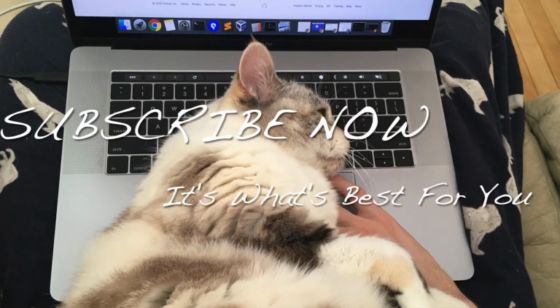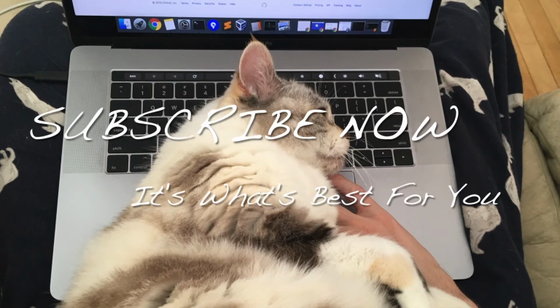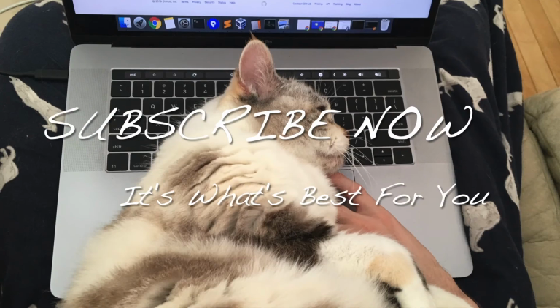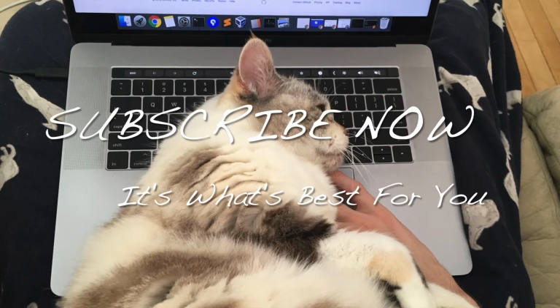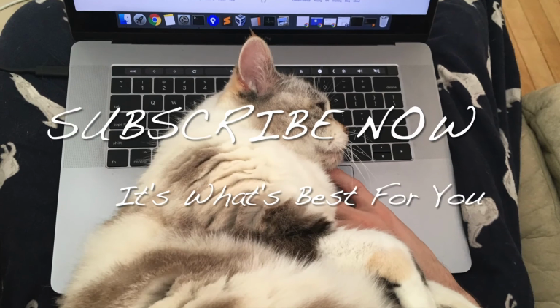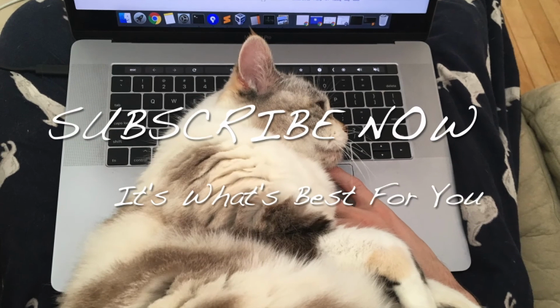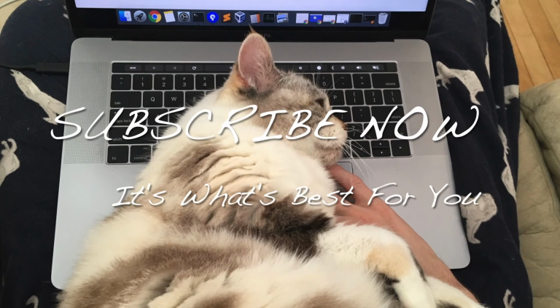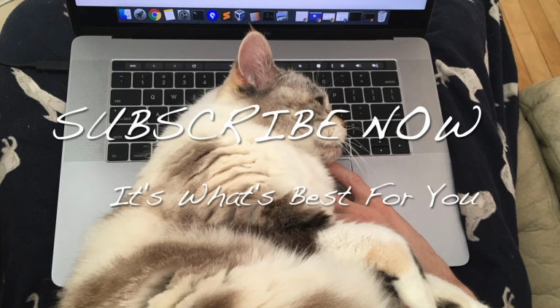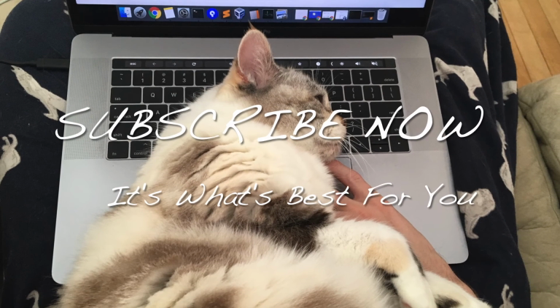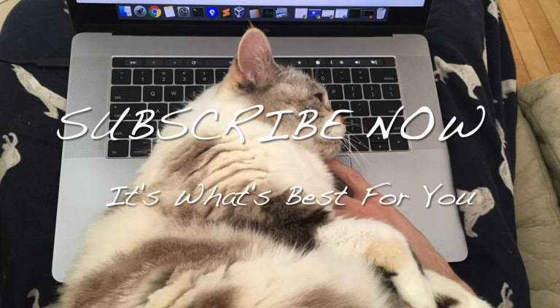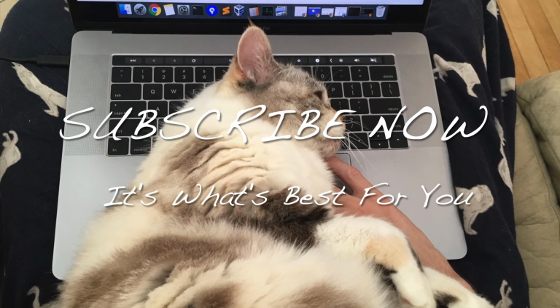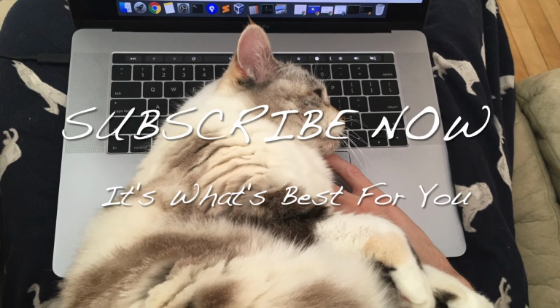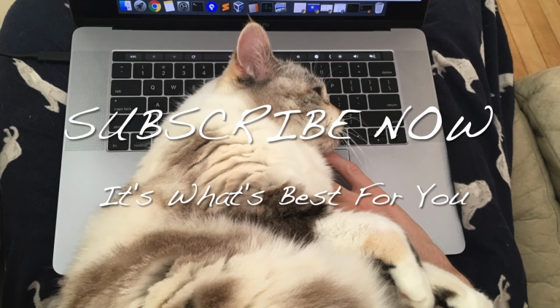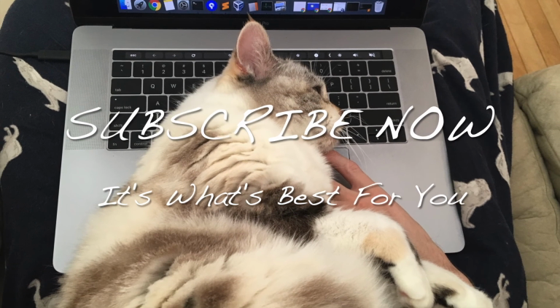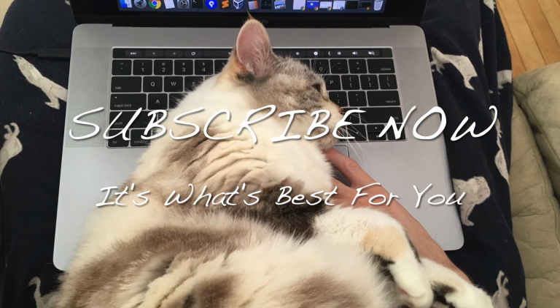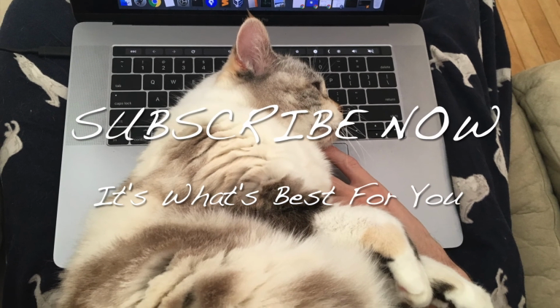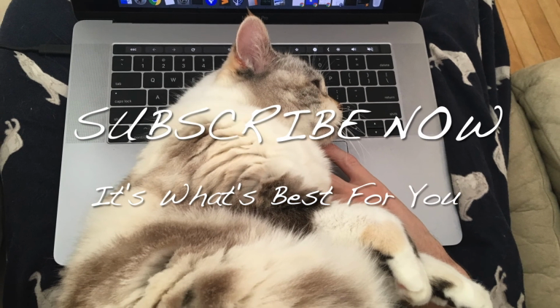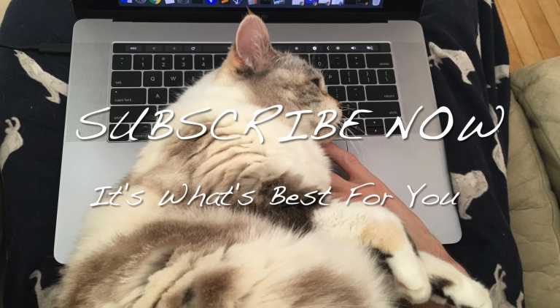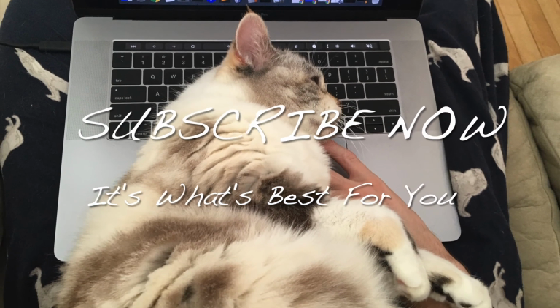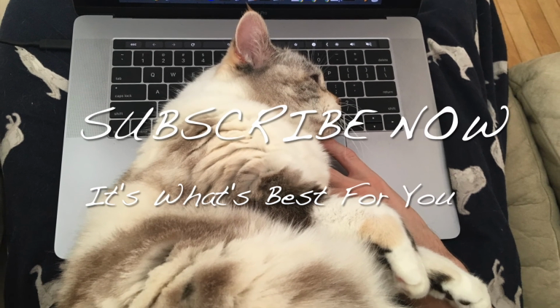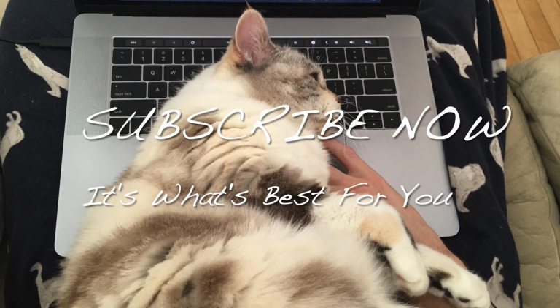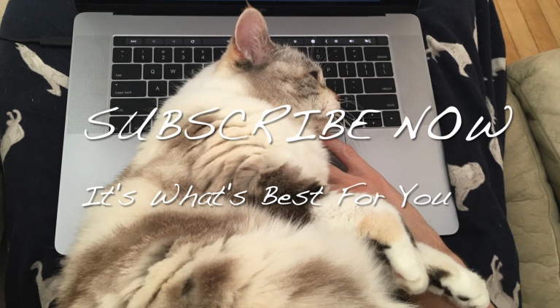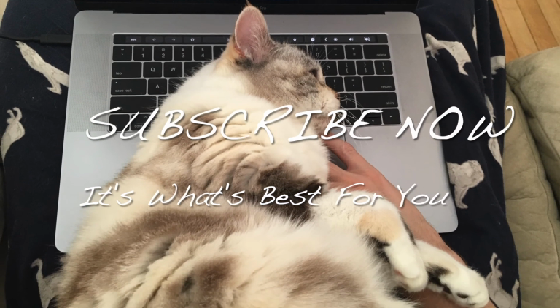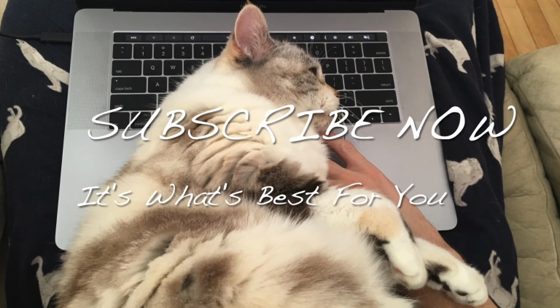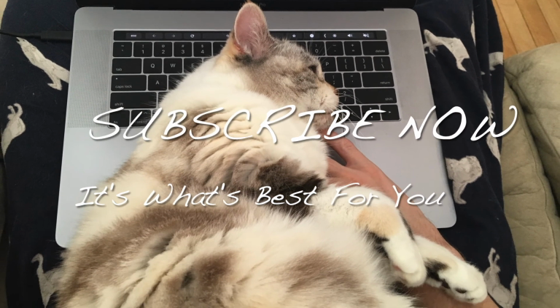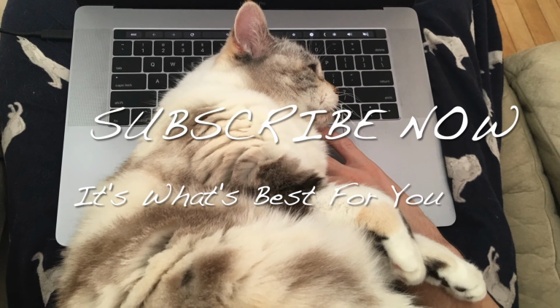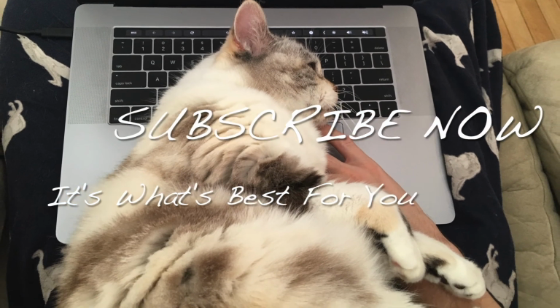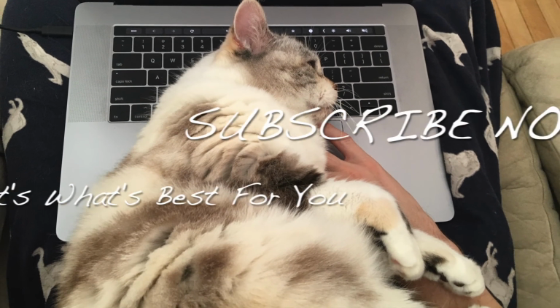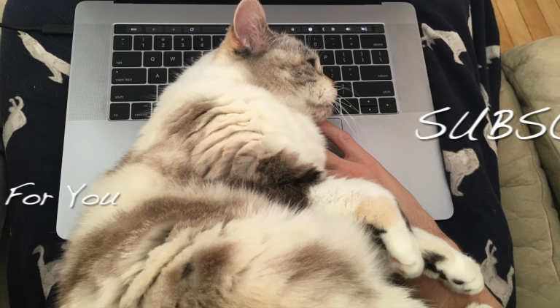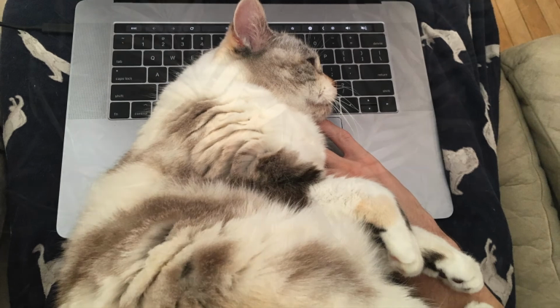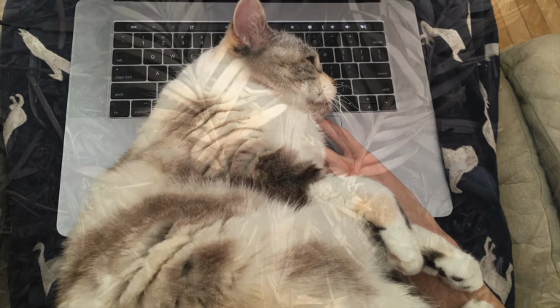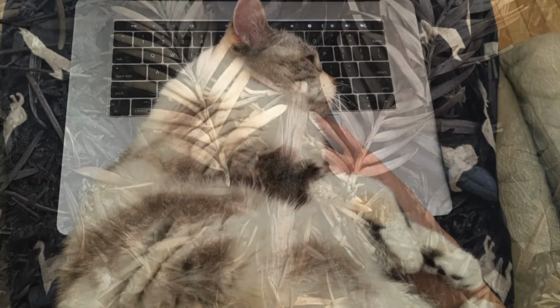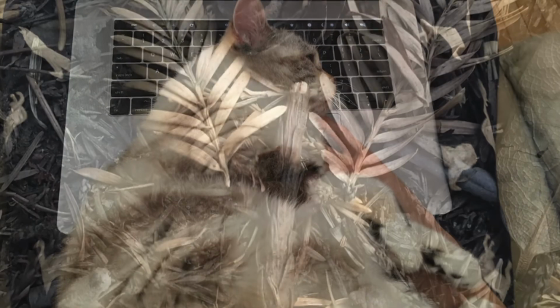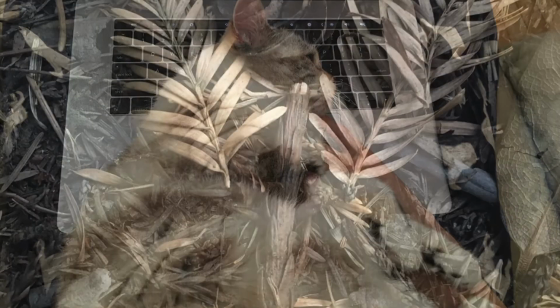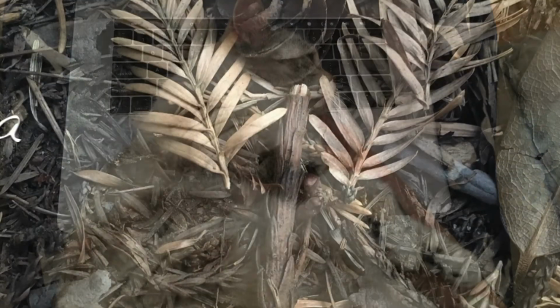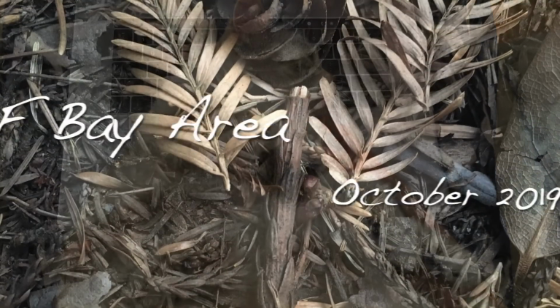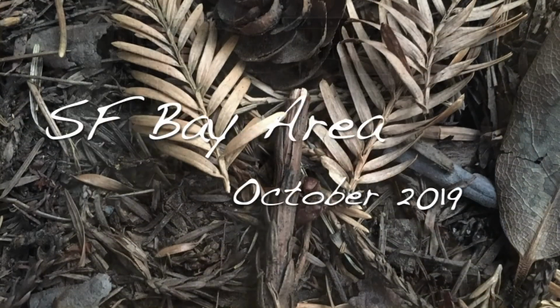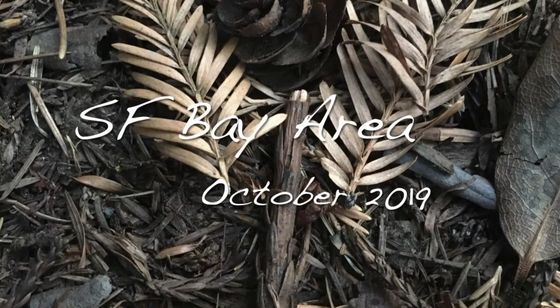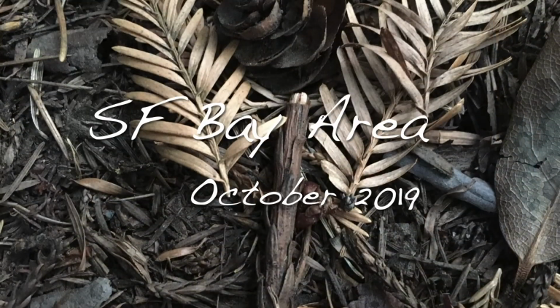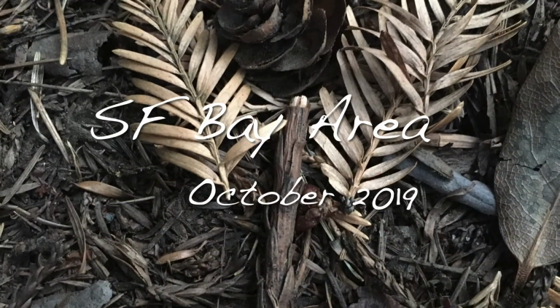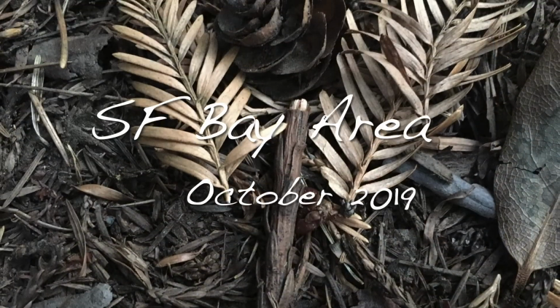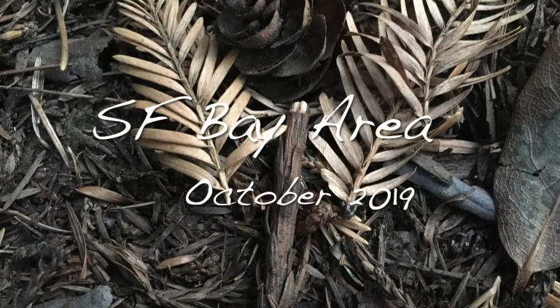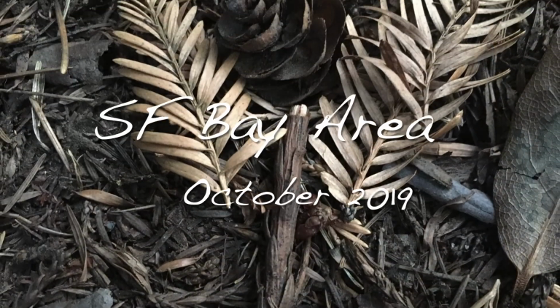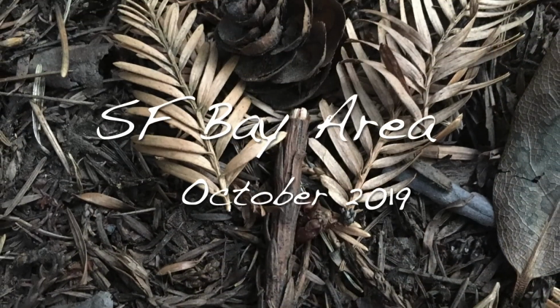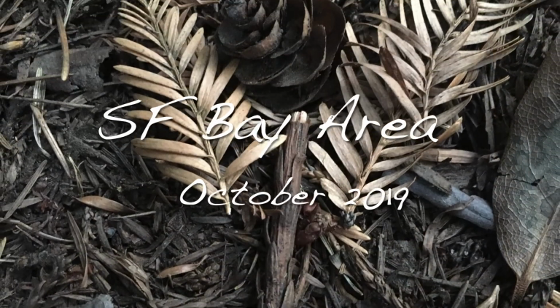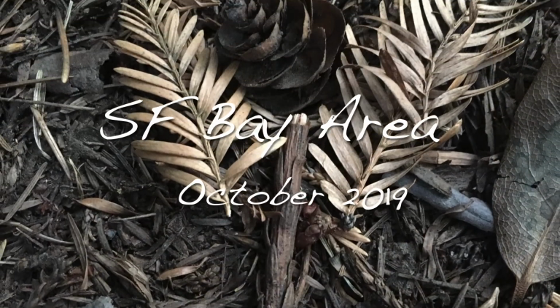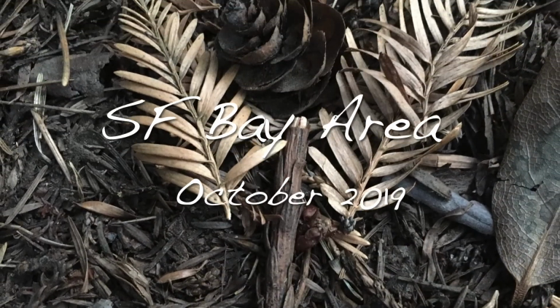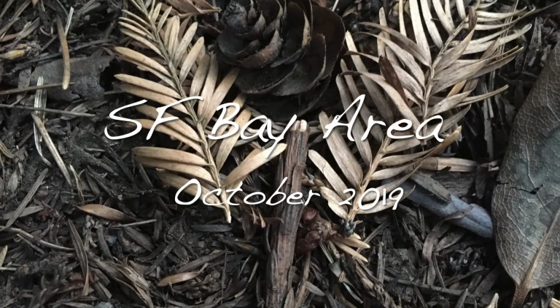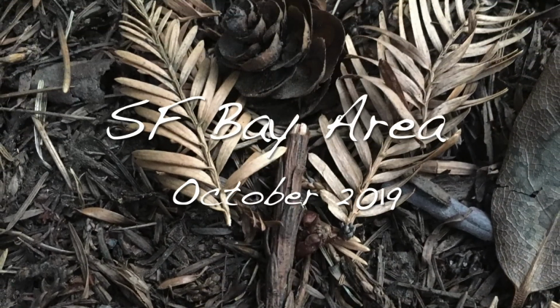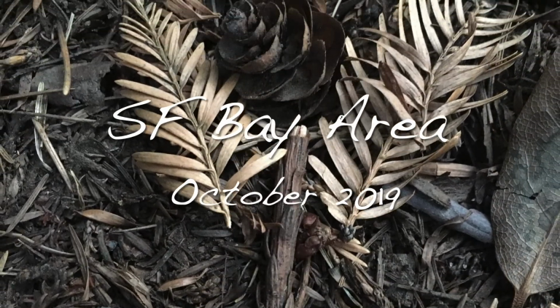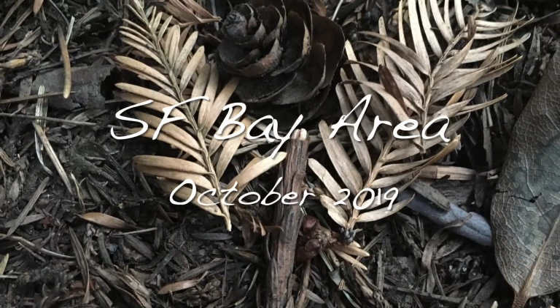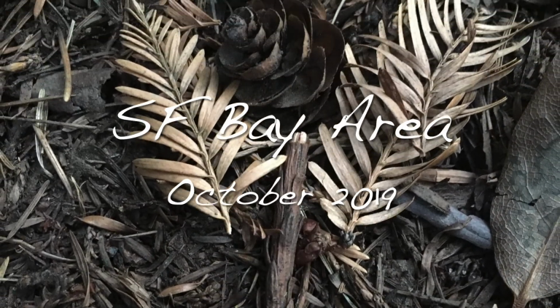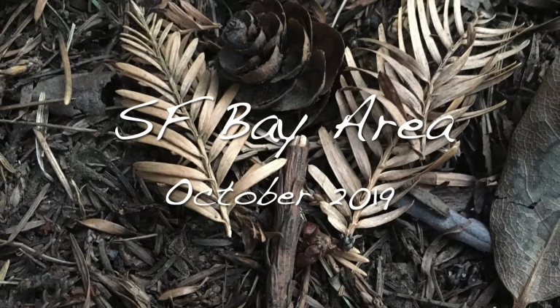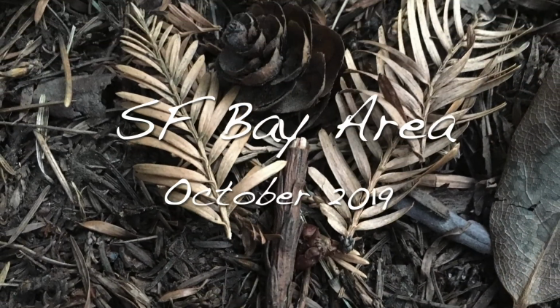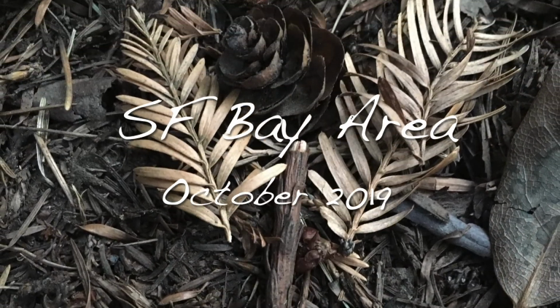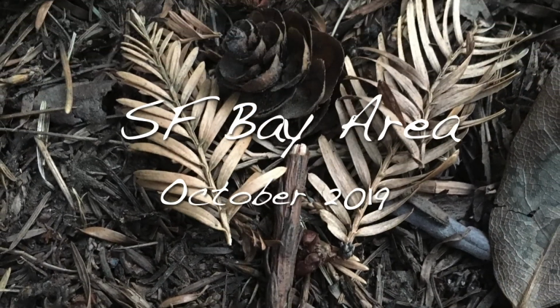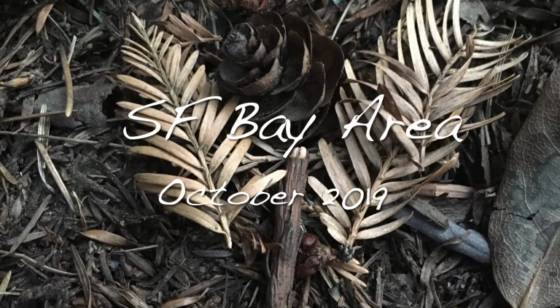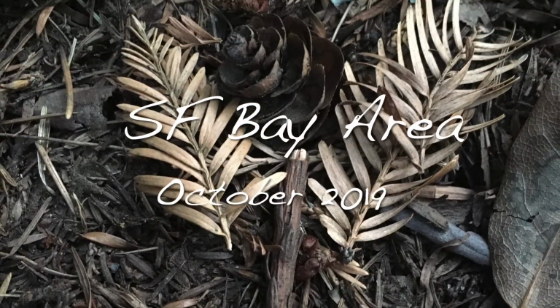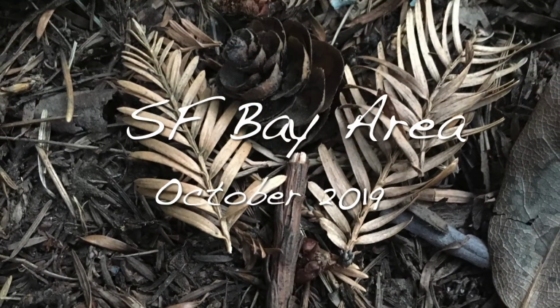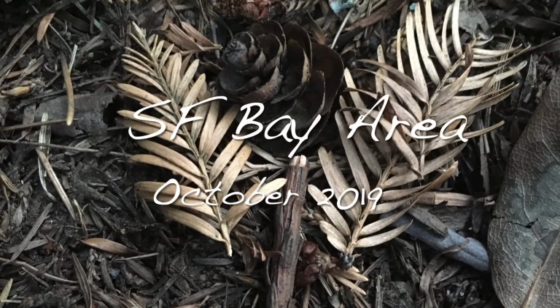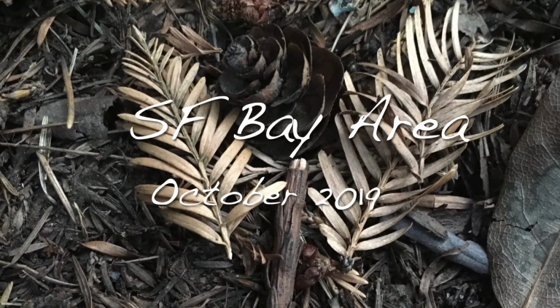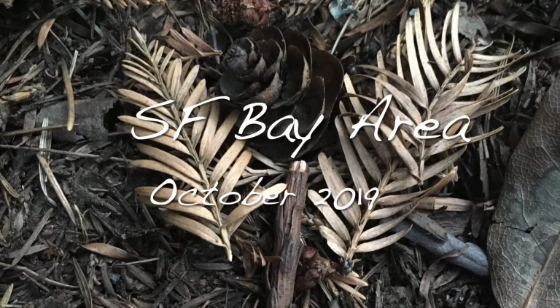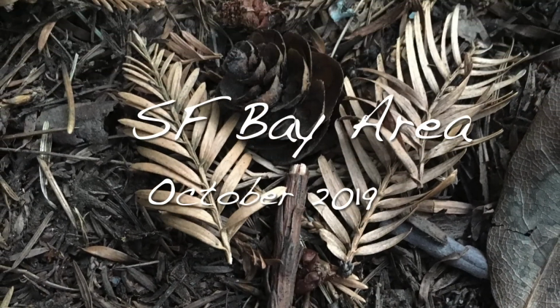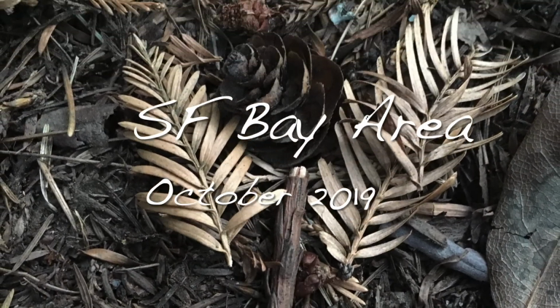You want to subscribe? You like to clicky clicky? Do it right now, because you know you want to. That's all, folks!